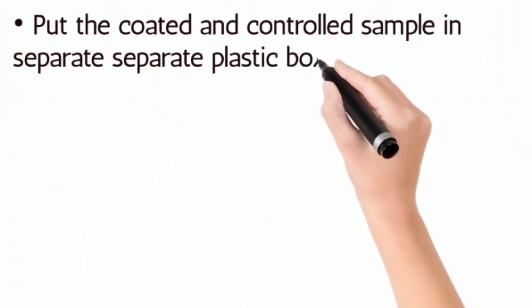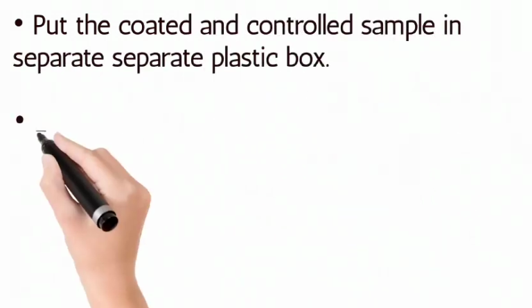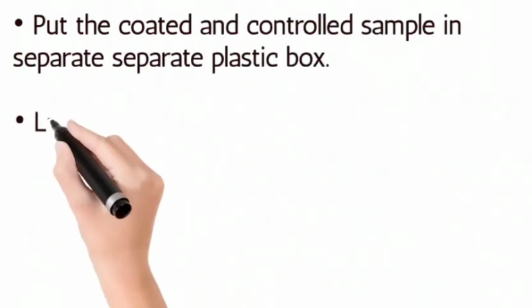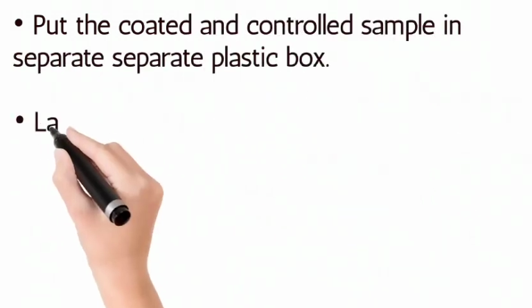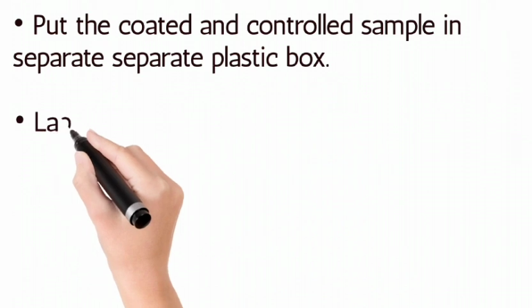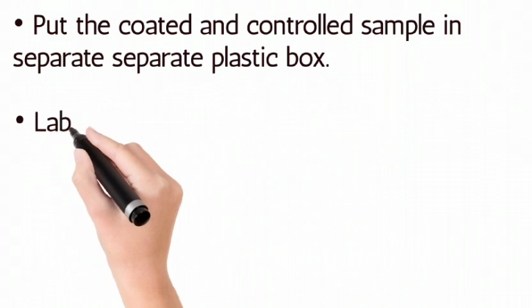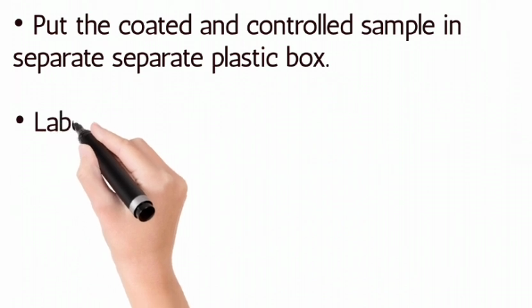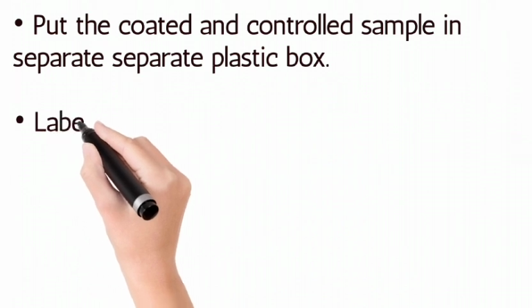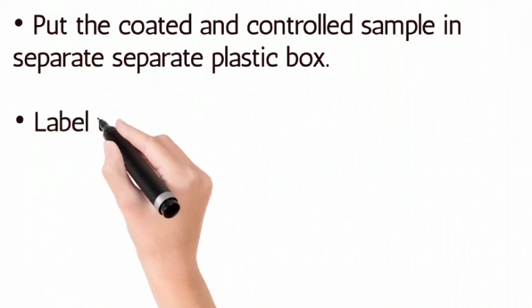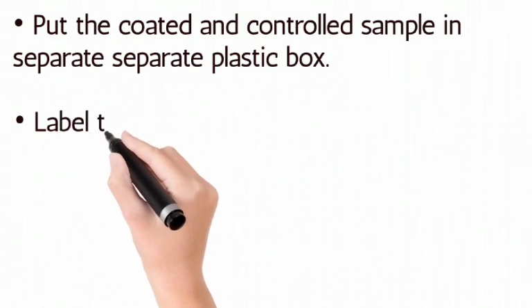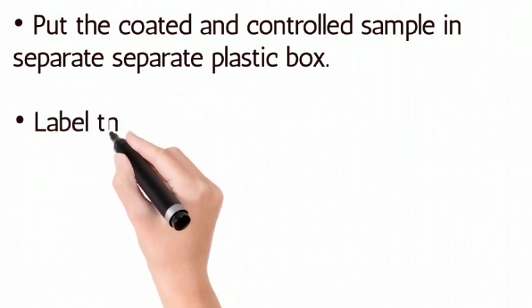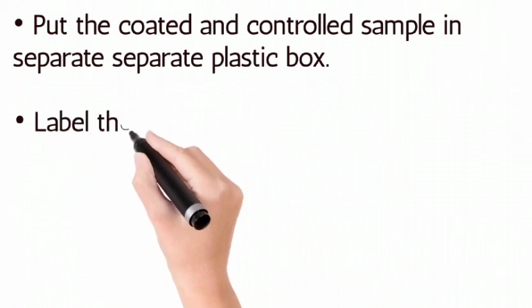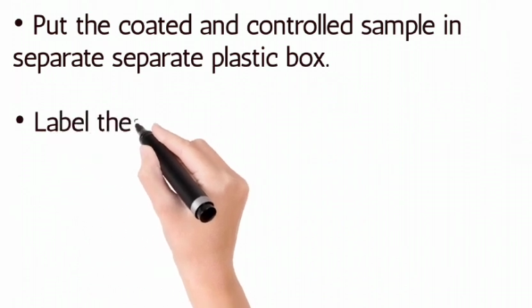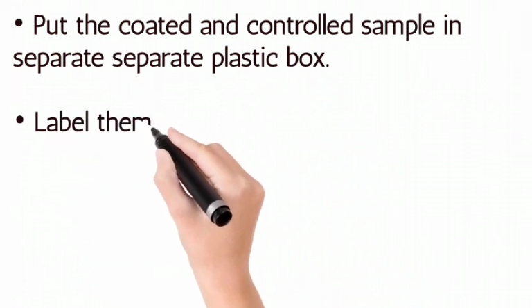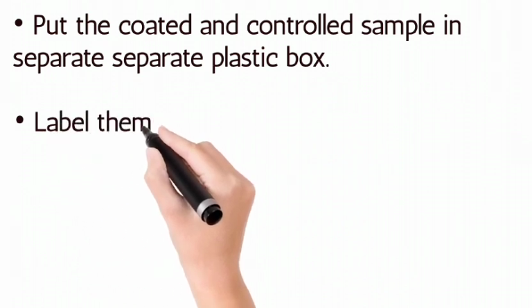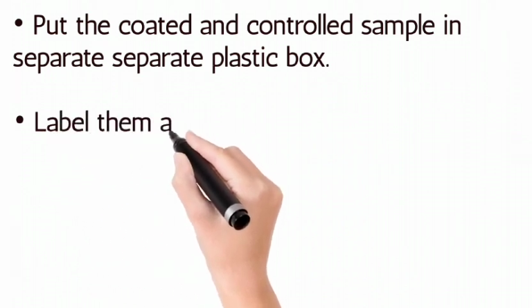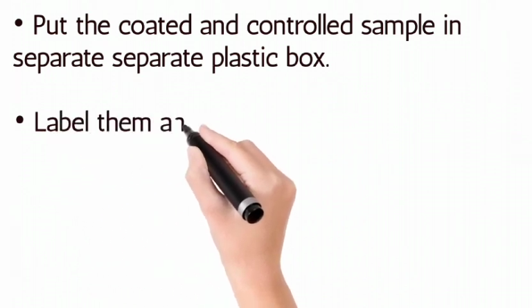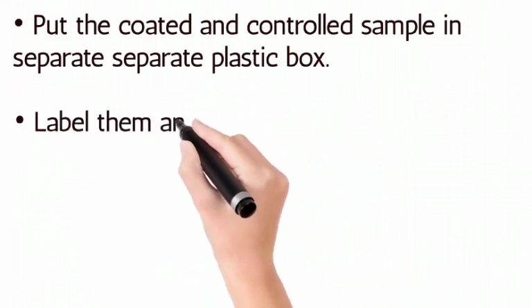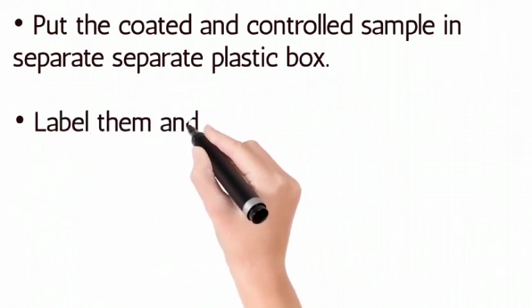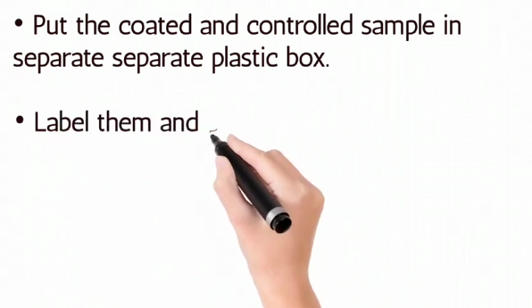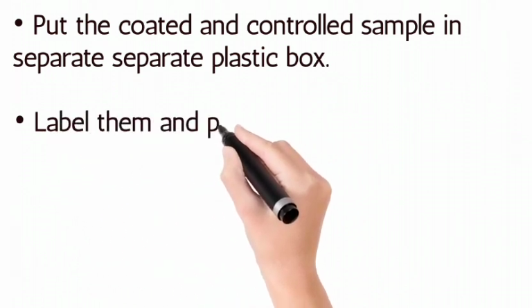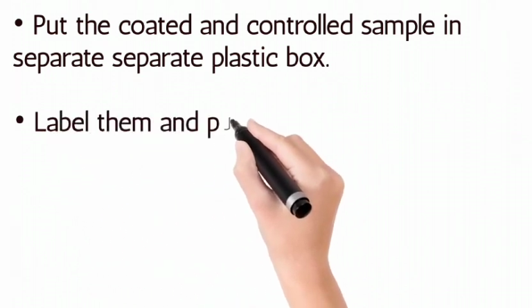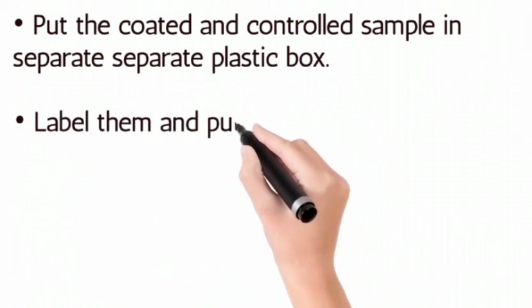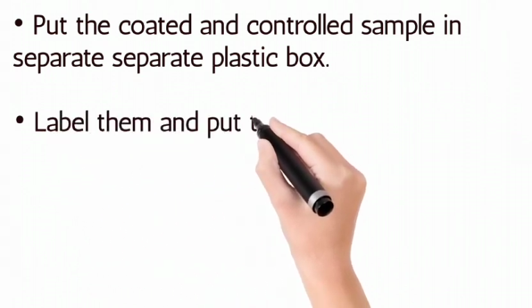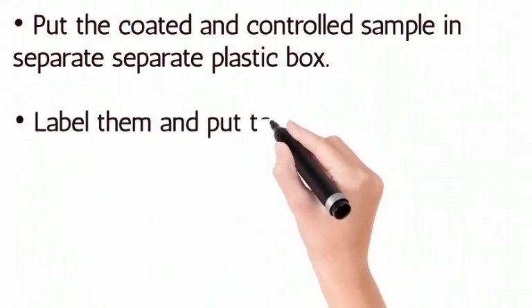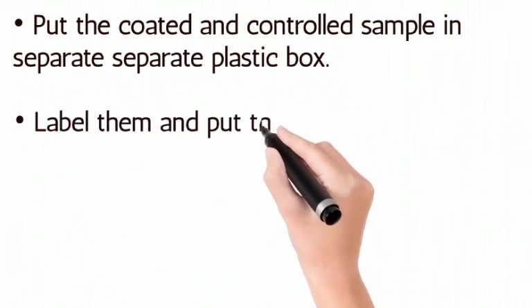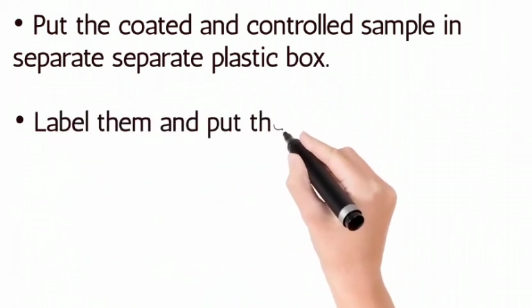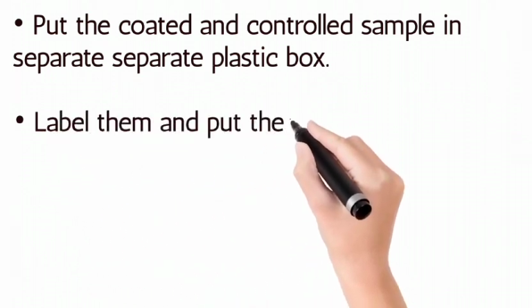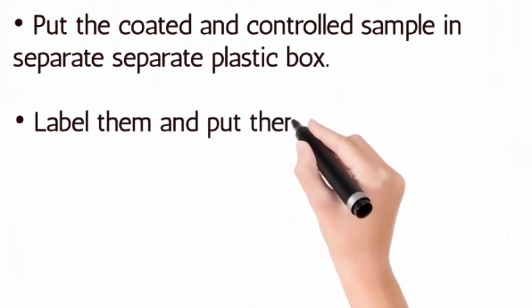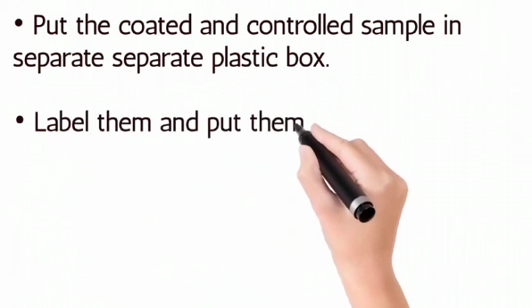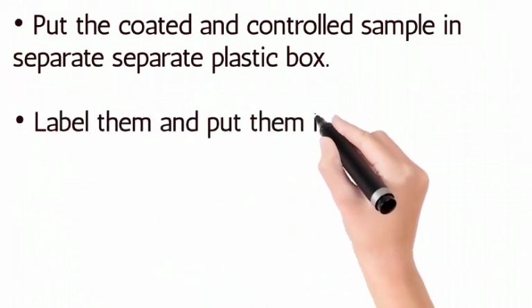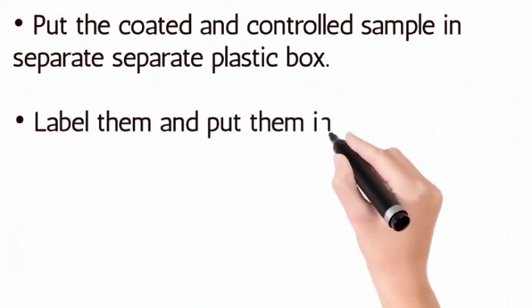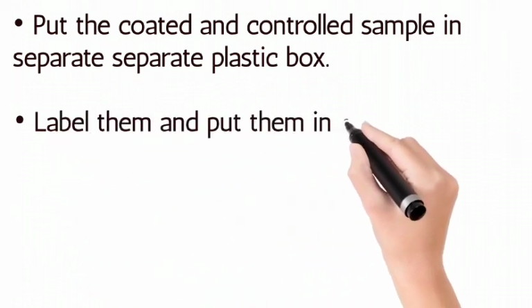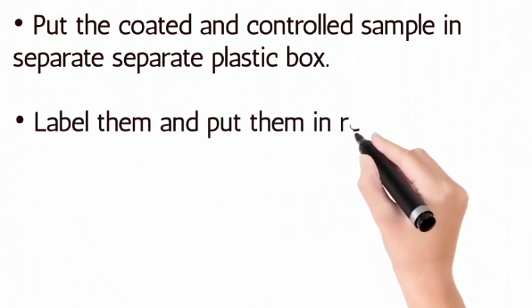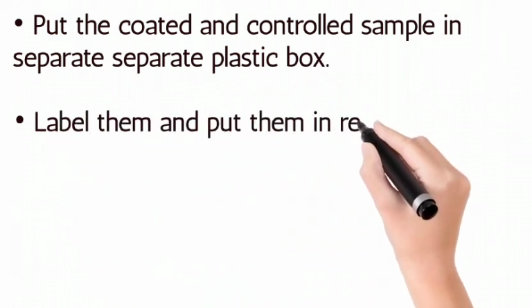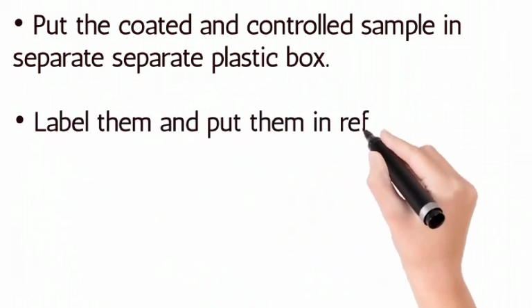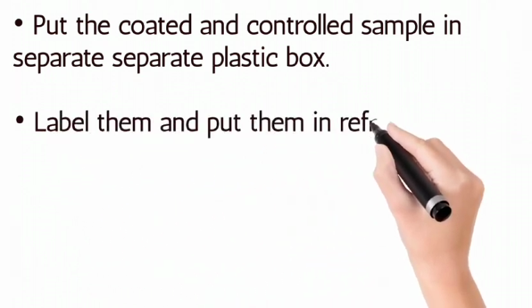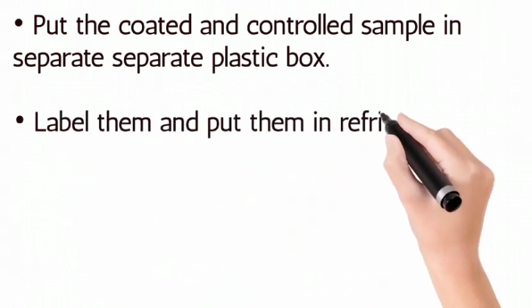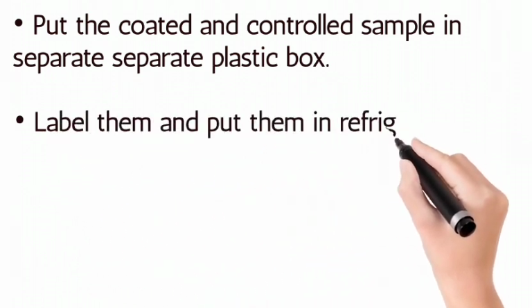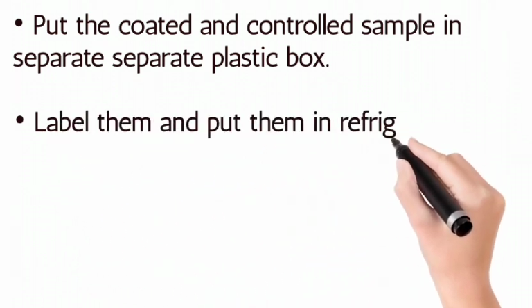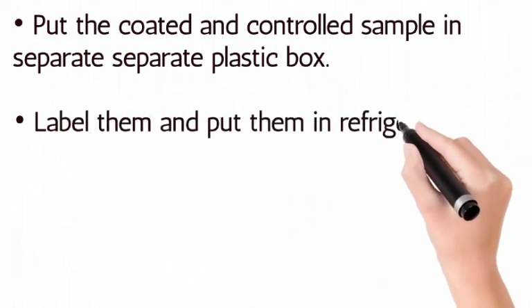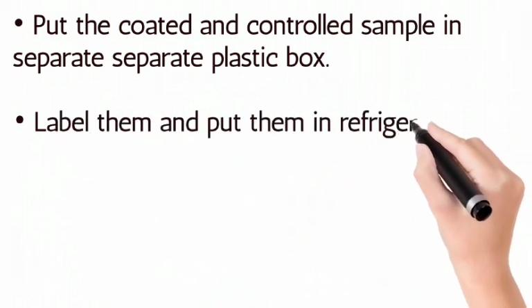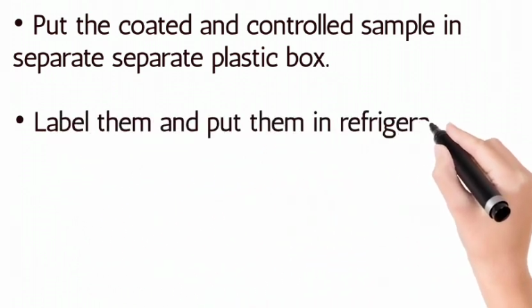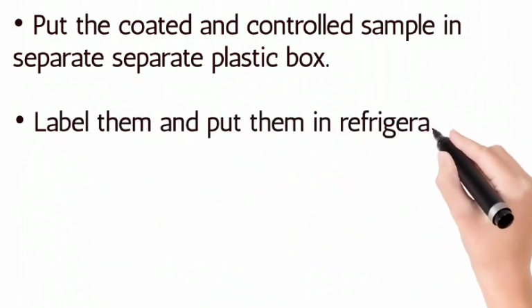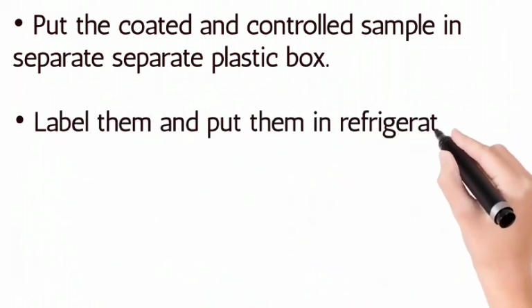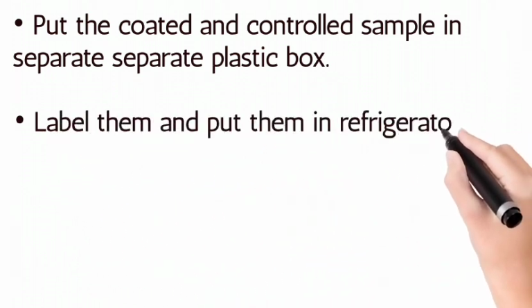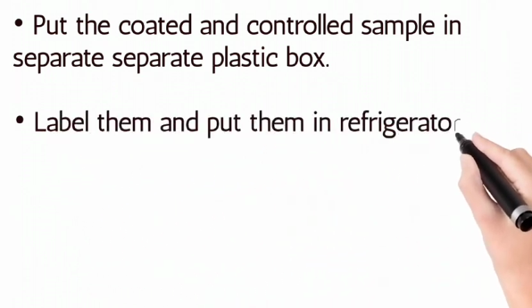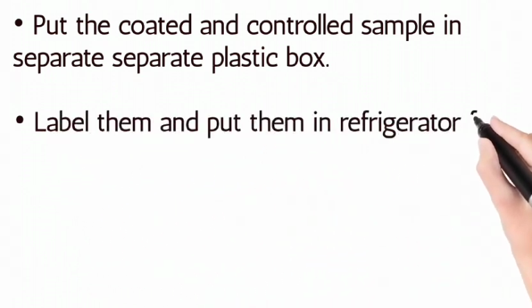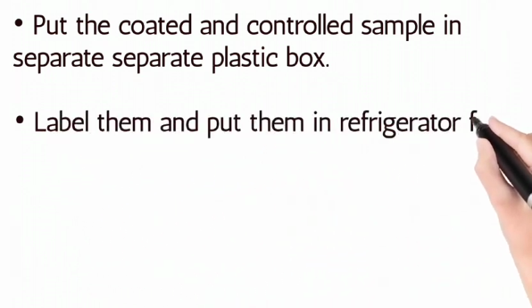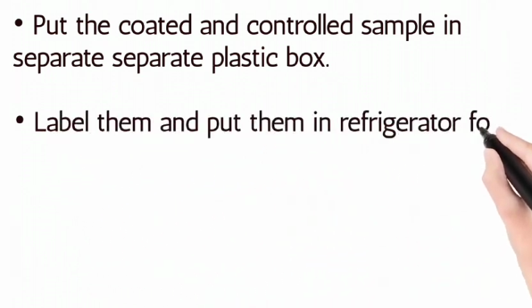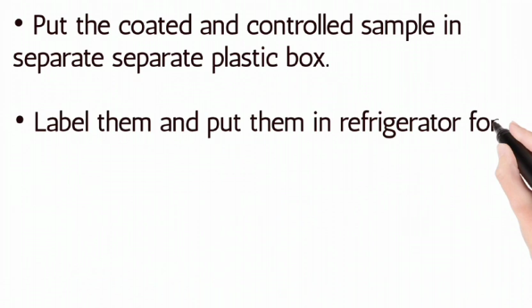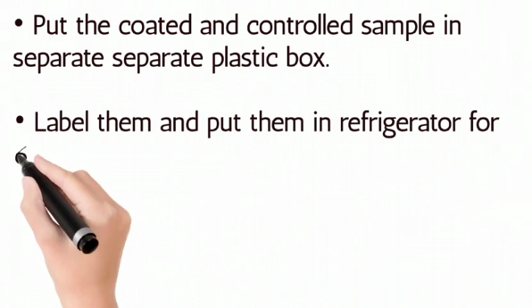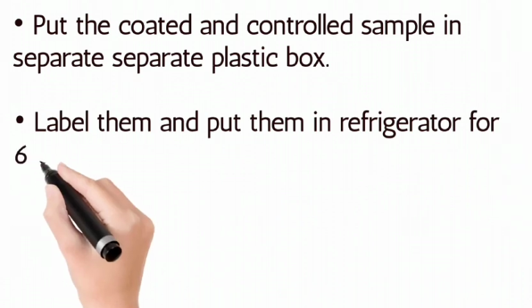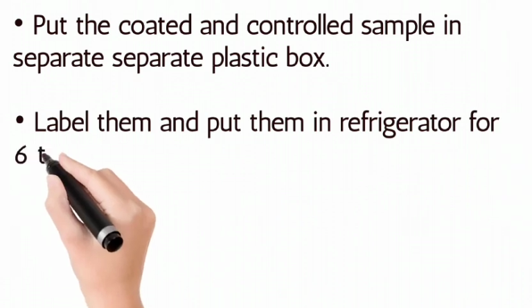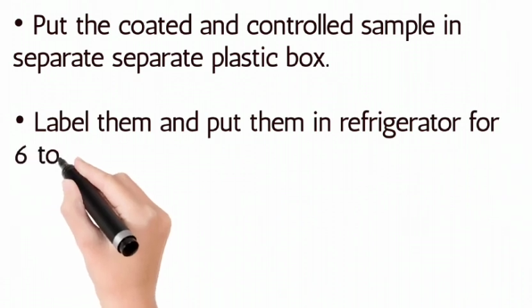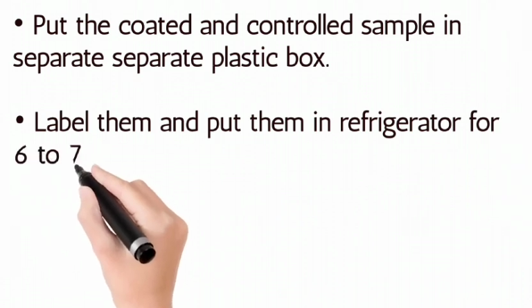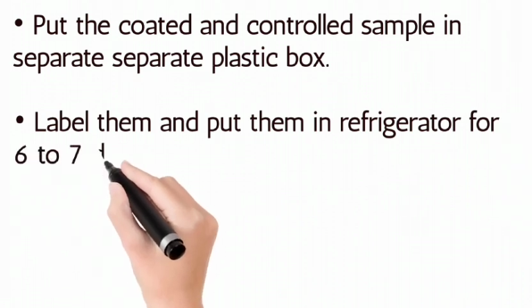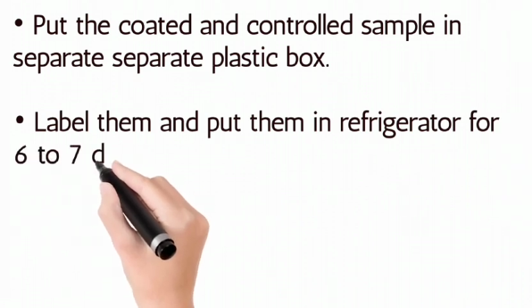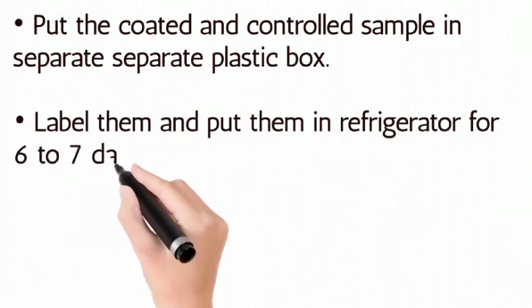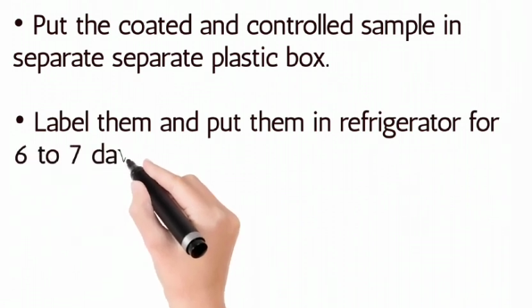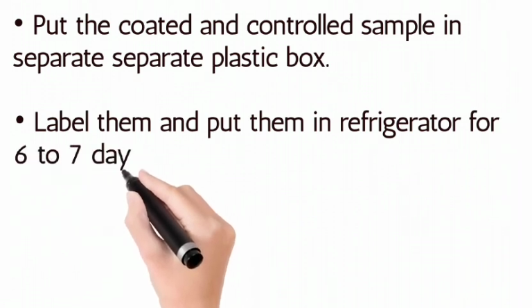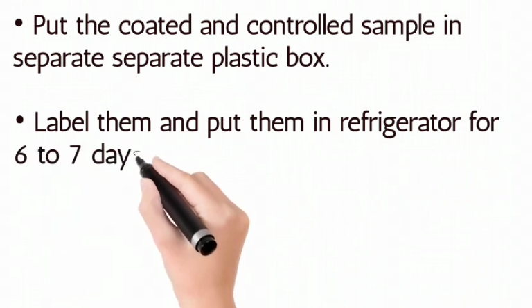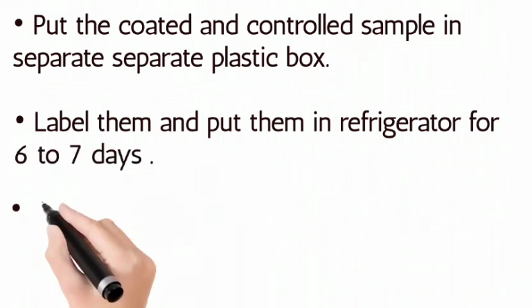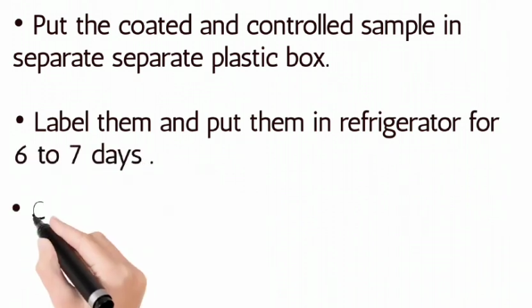Put the coated and control samples in separate plastic boxes, label them, and put them in the refrigerator for six to seven days.